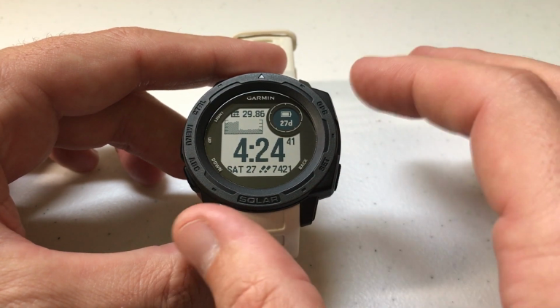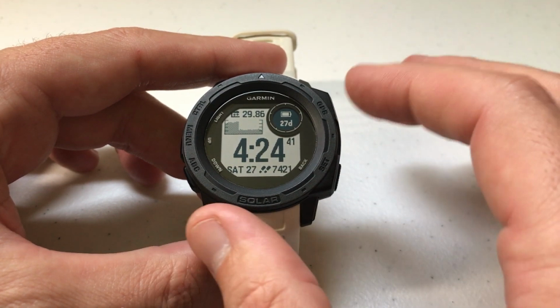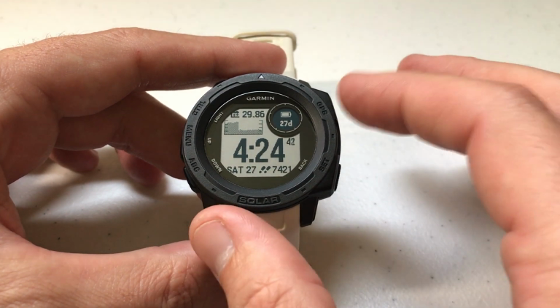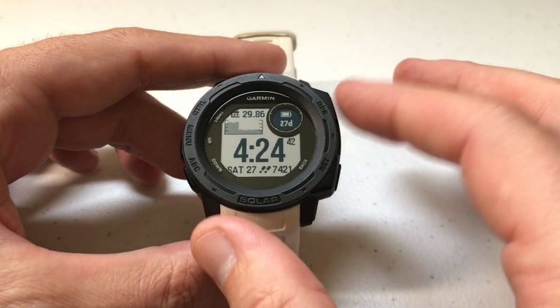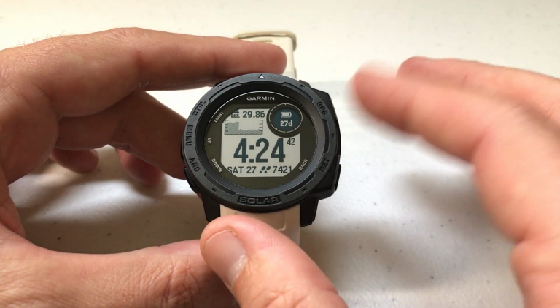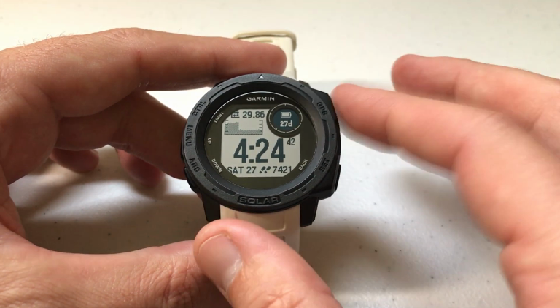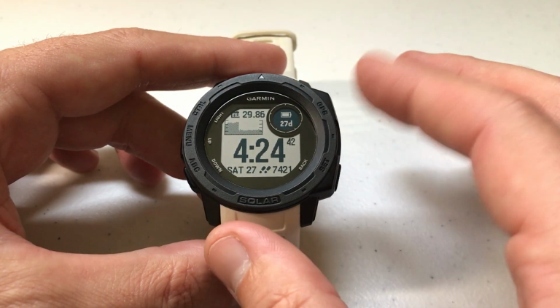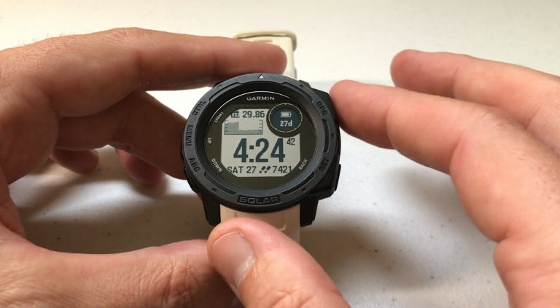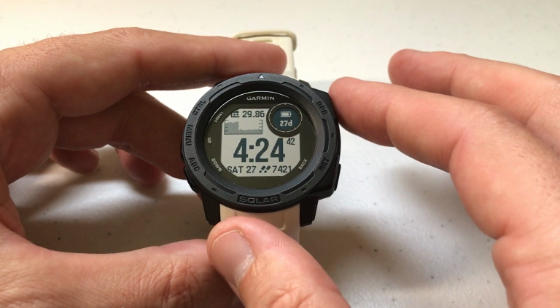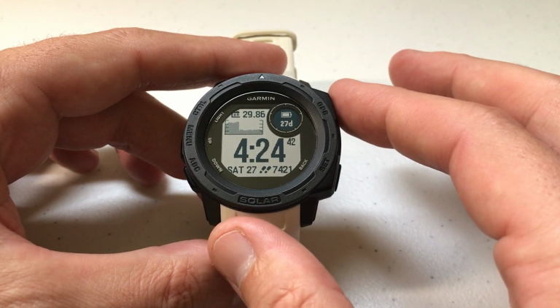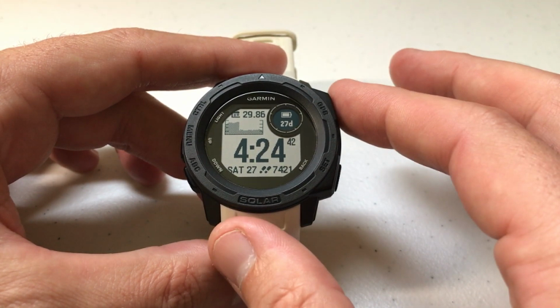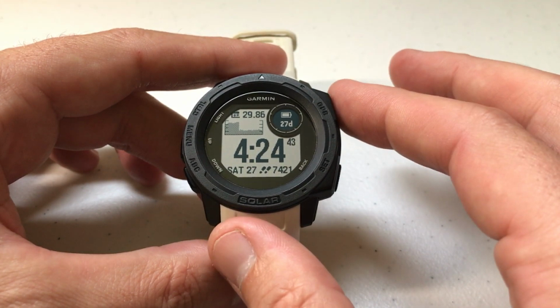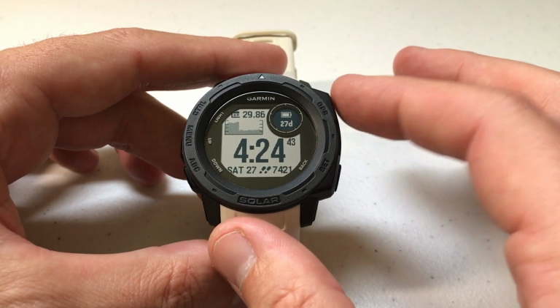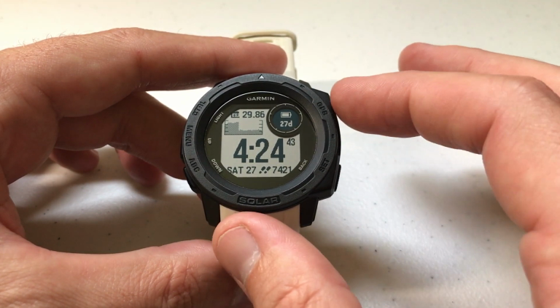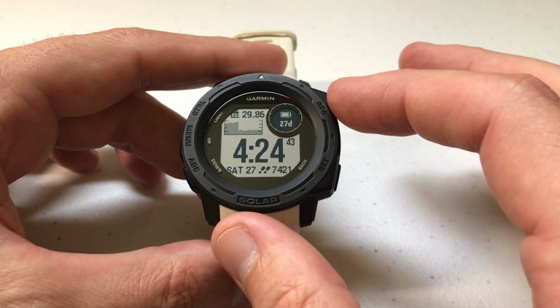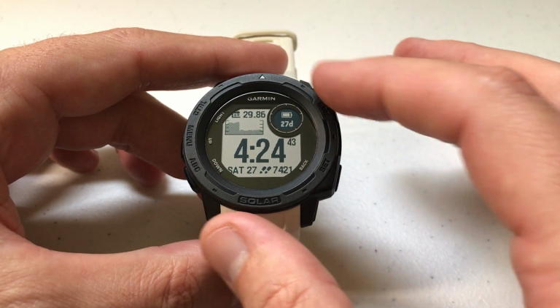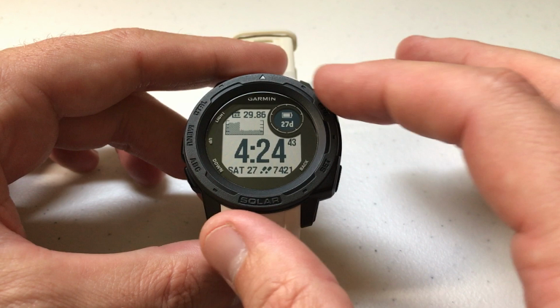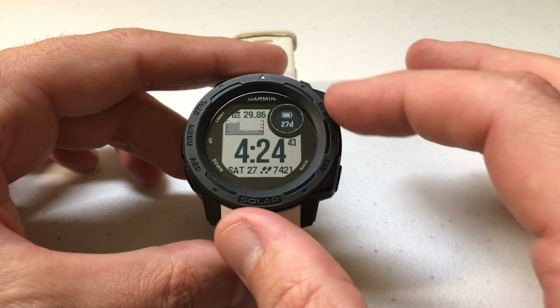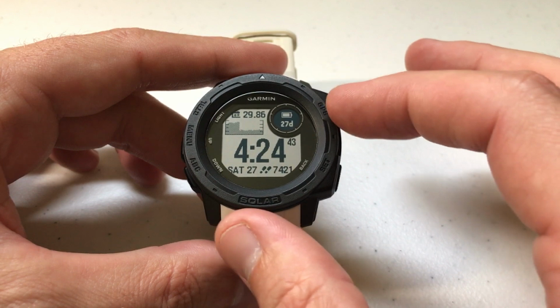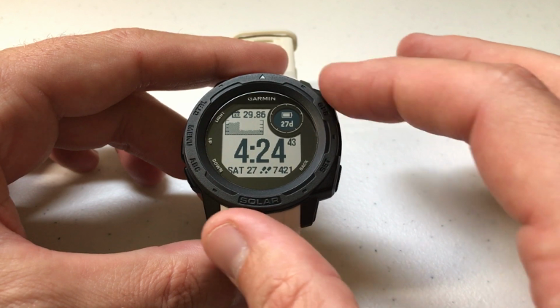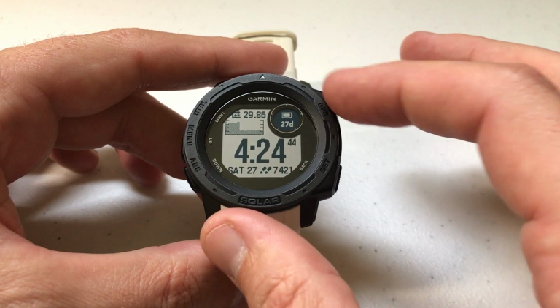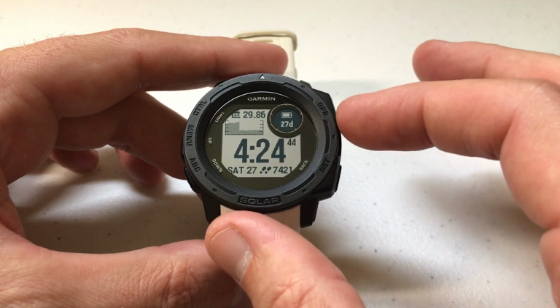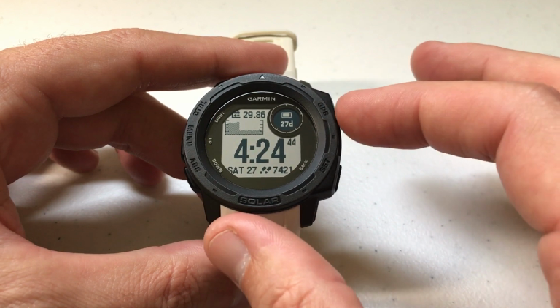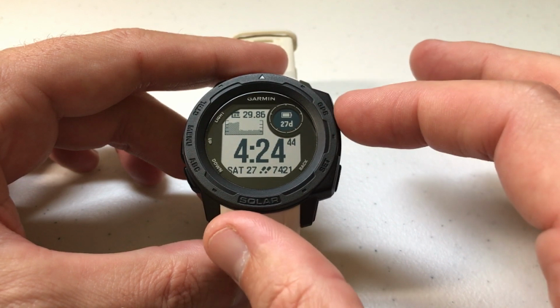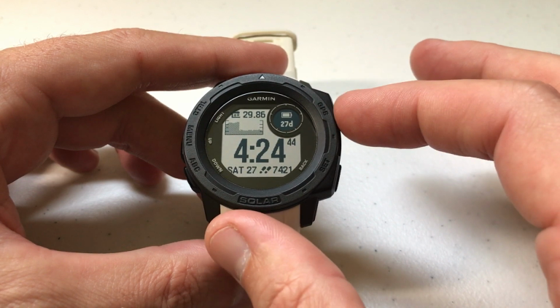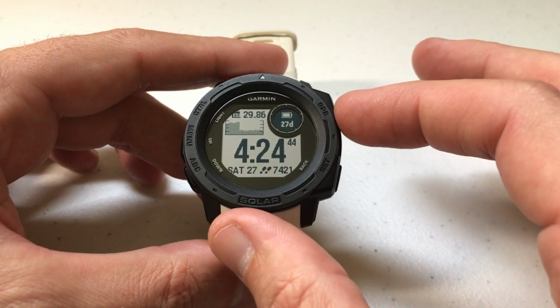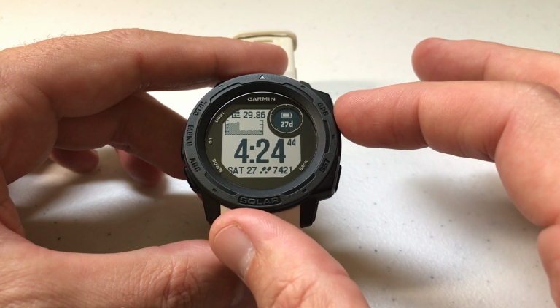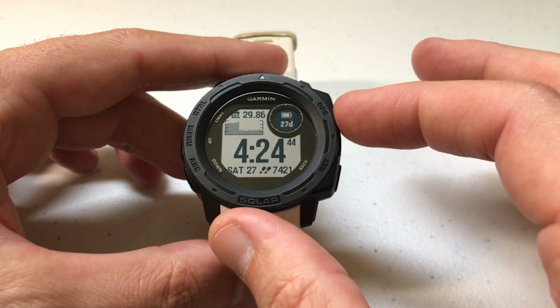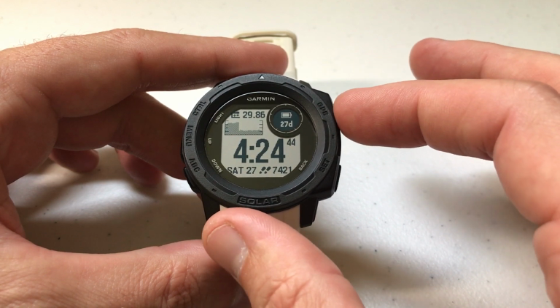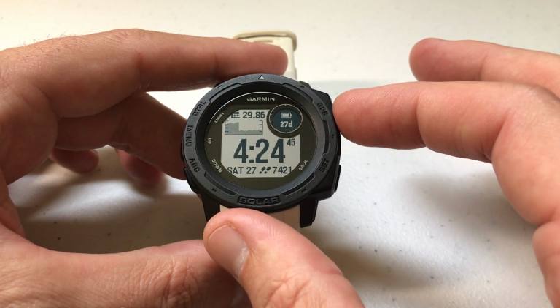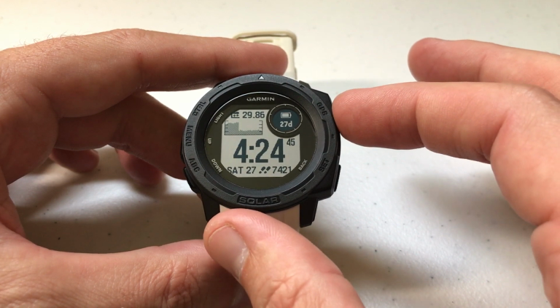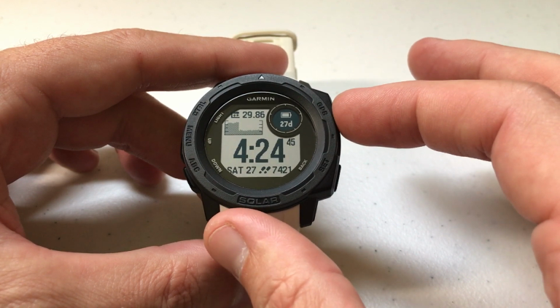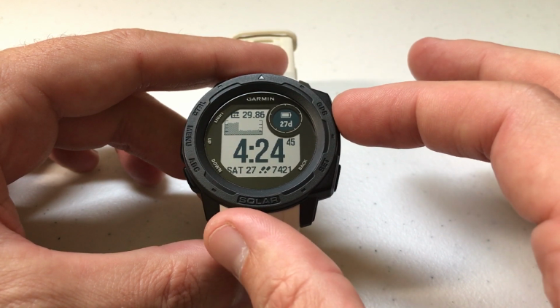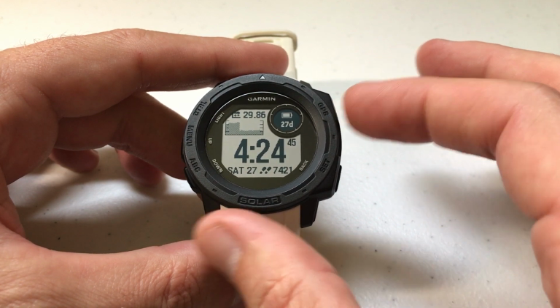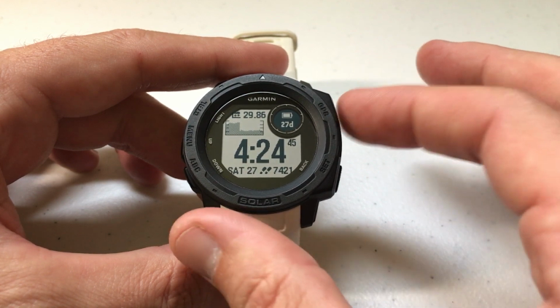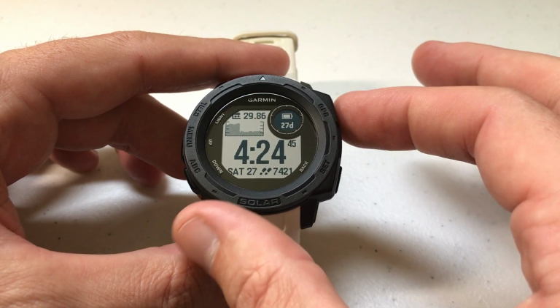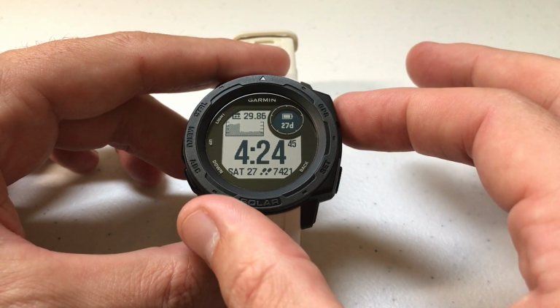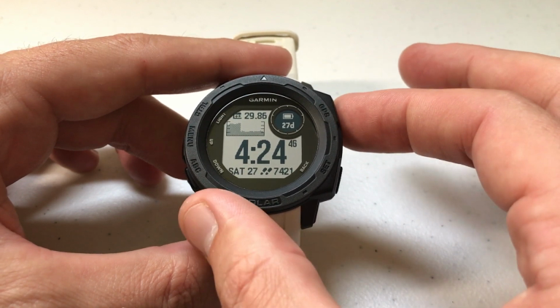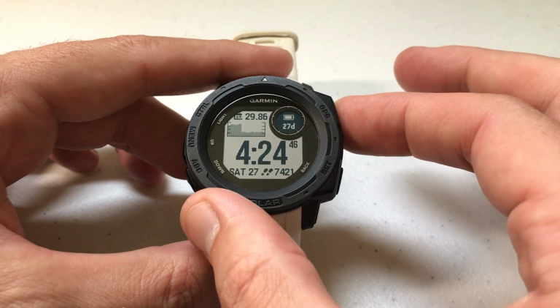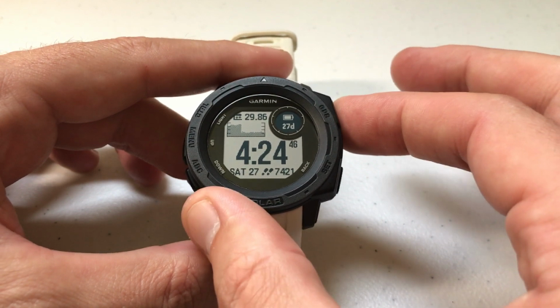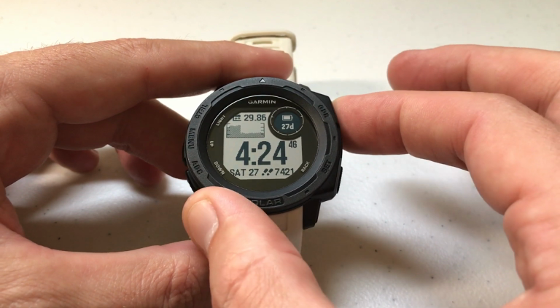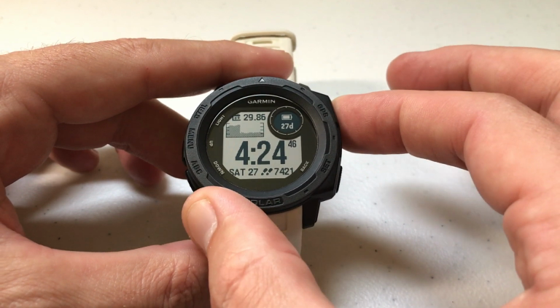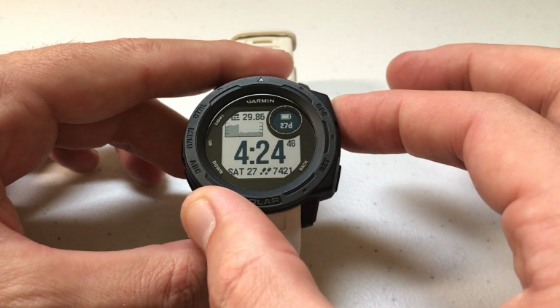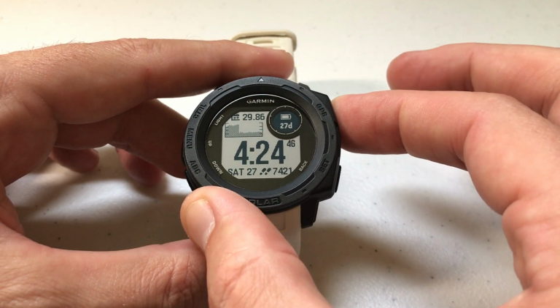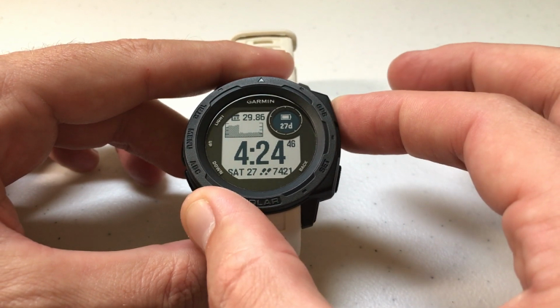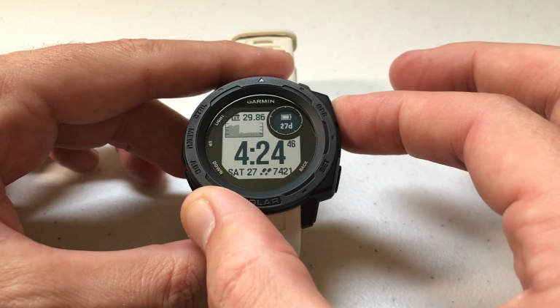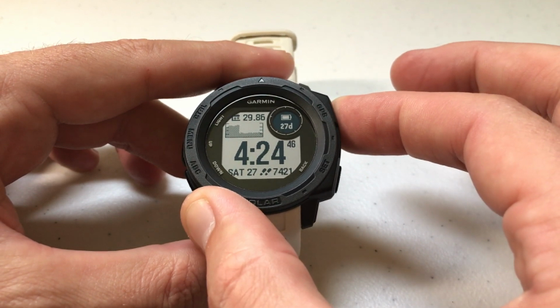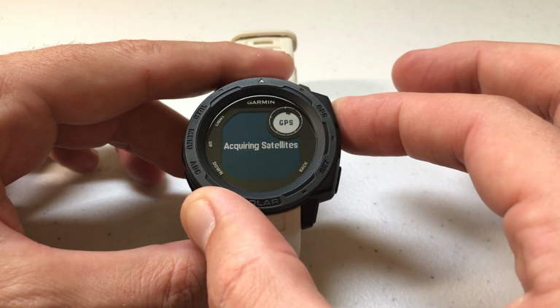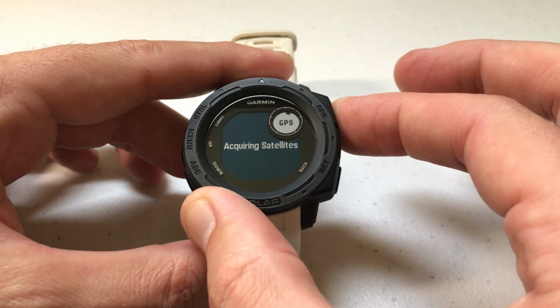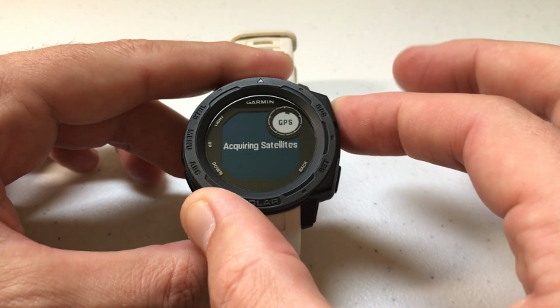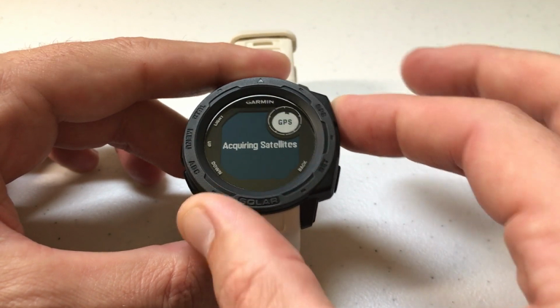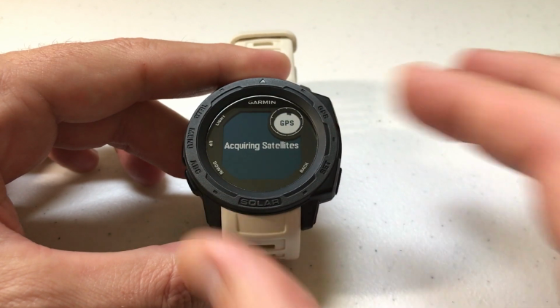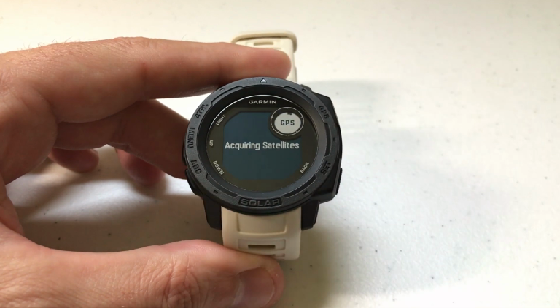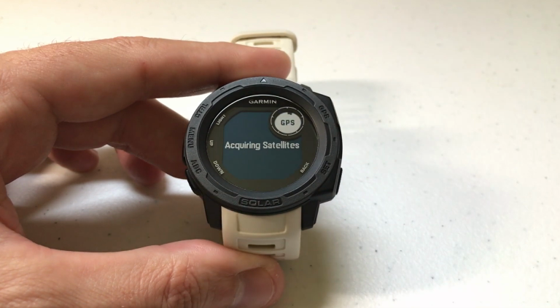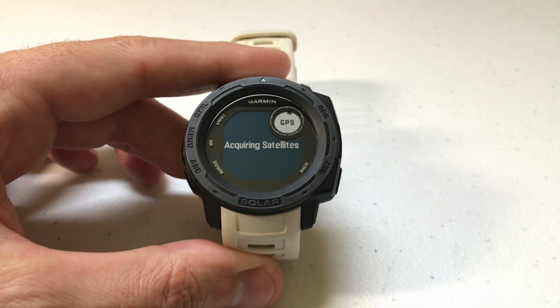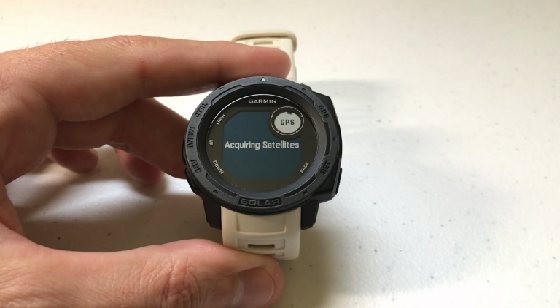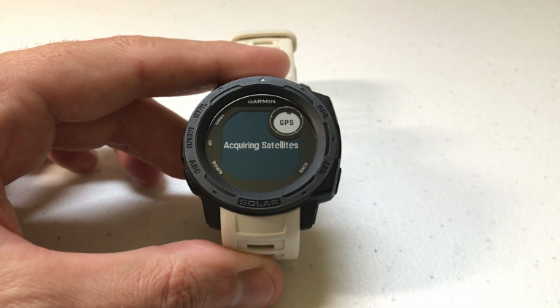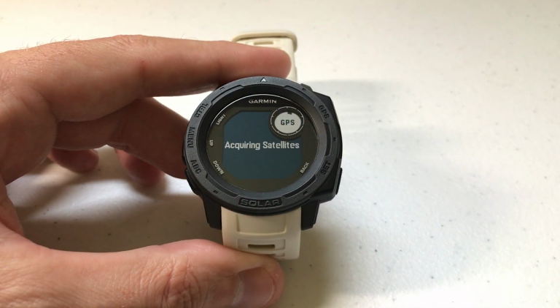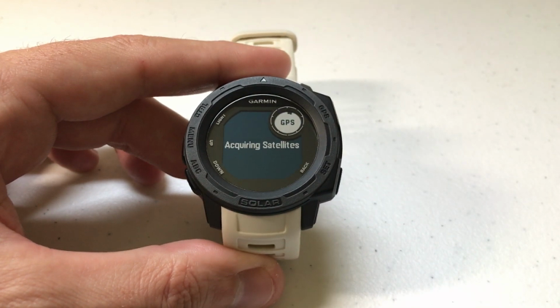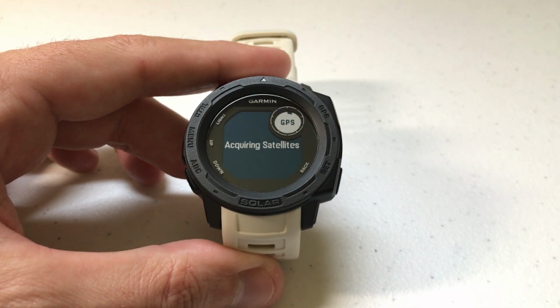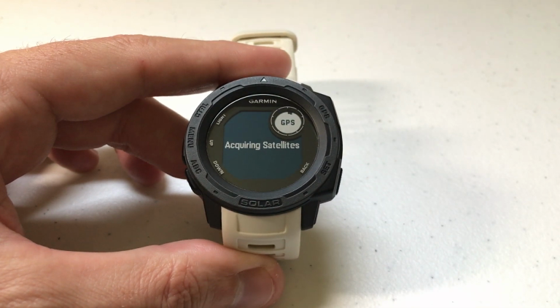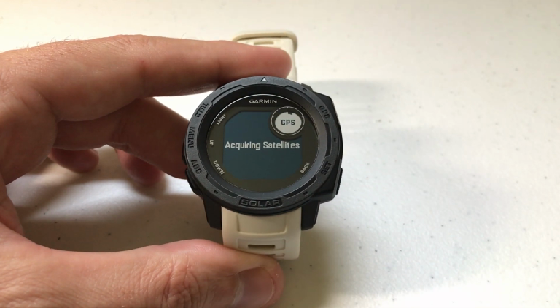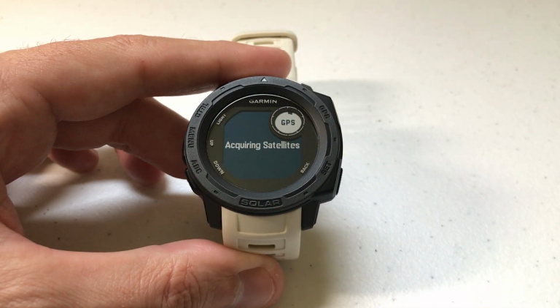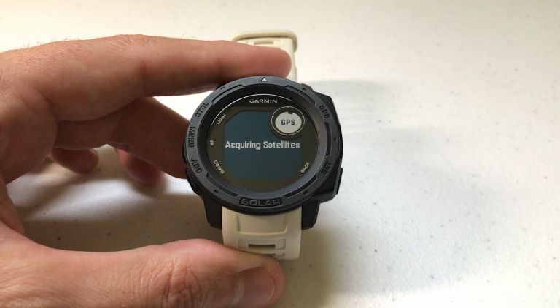All you're going to do is press and hold the right upper button — the GPS button — when you're at a location that you want to save.